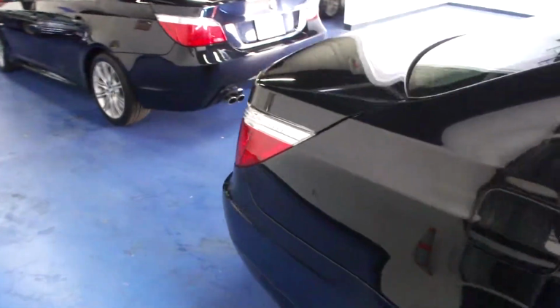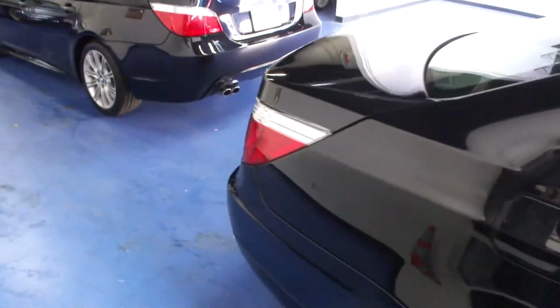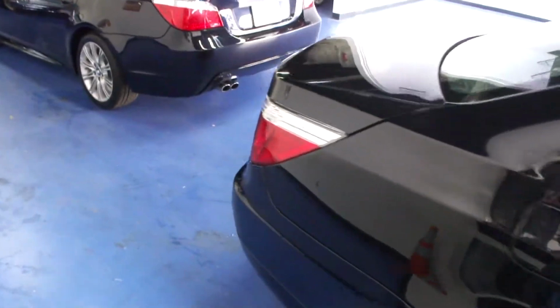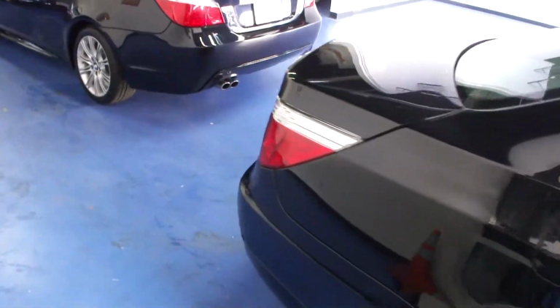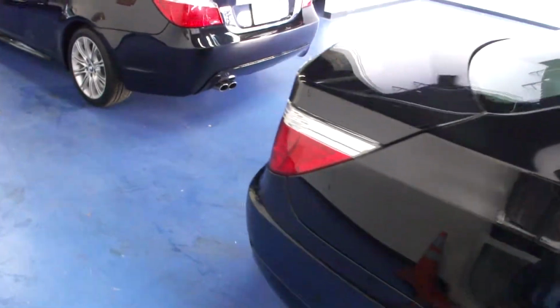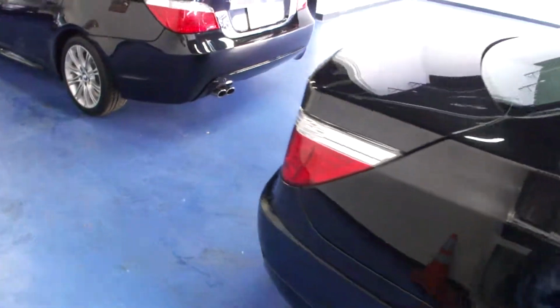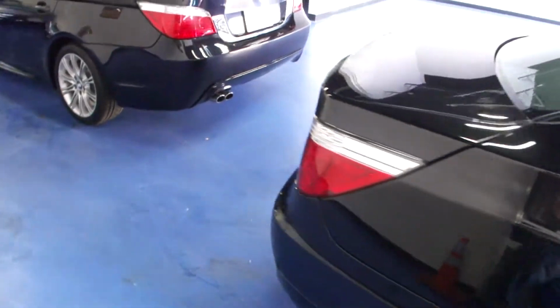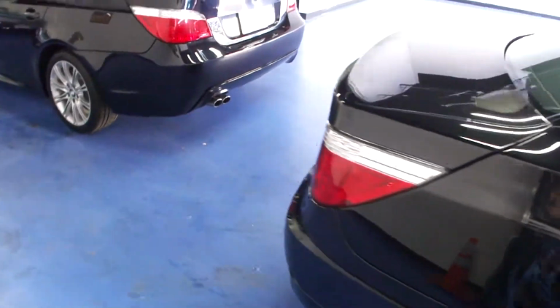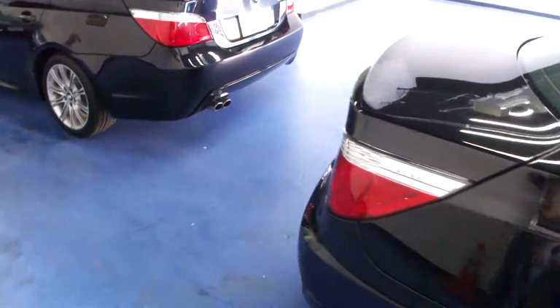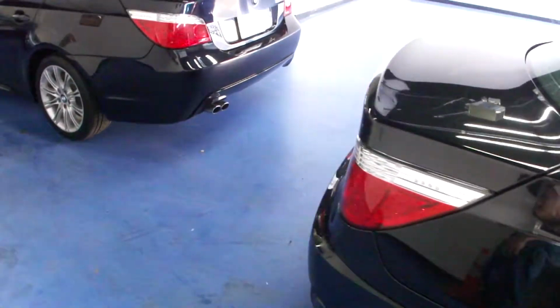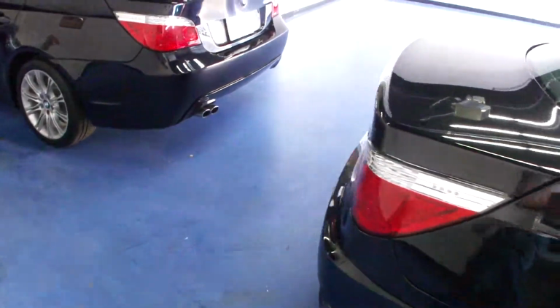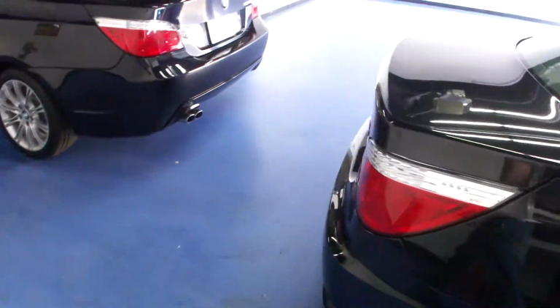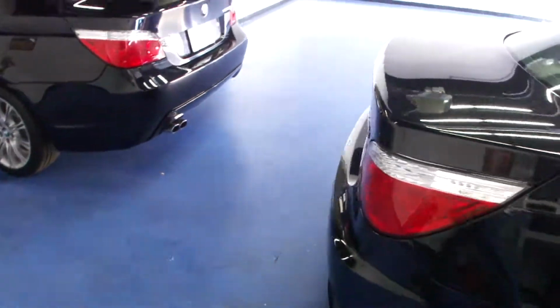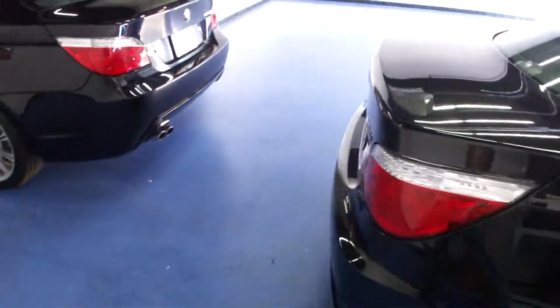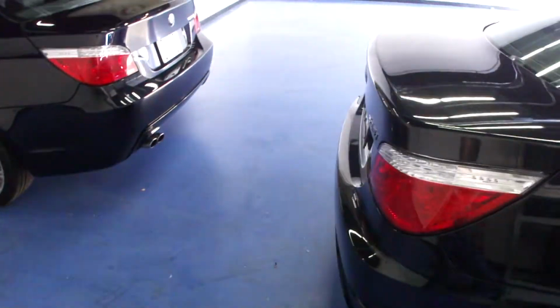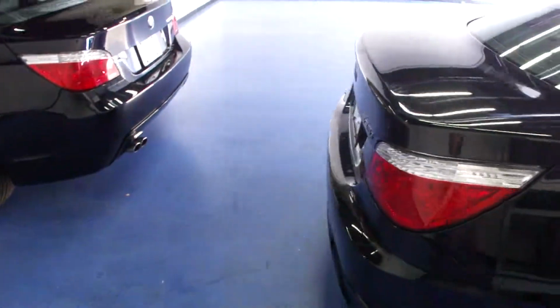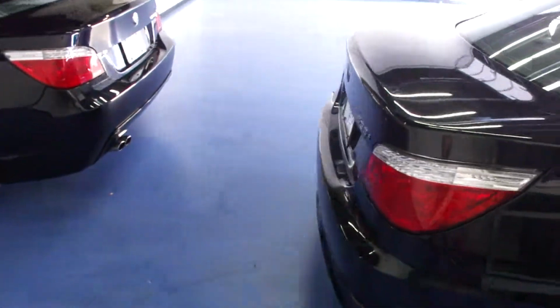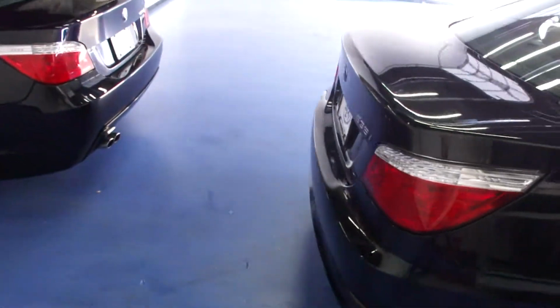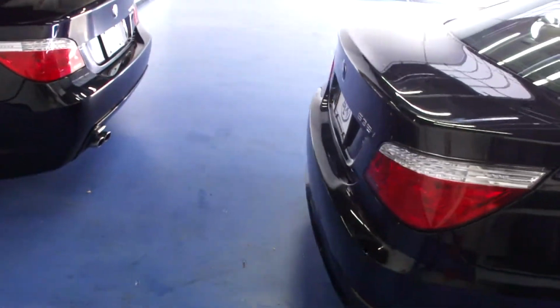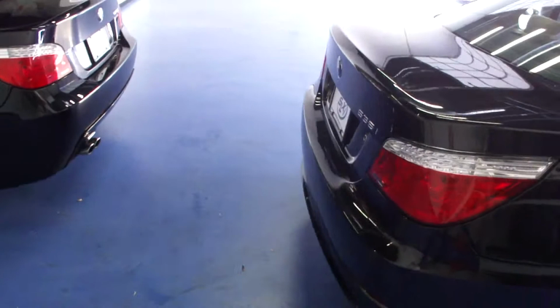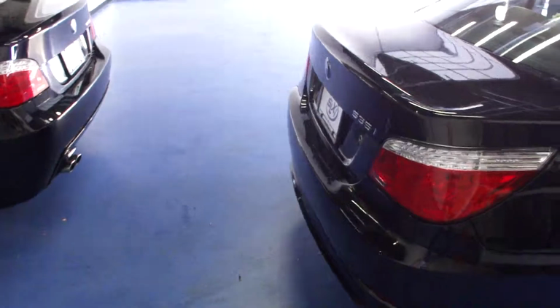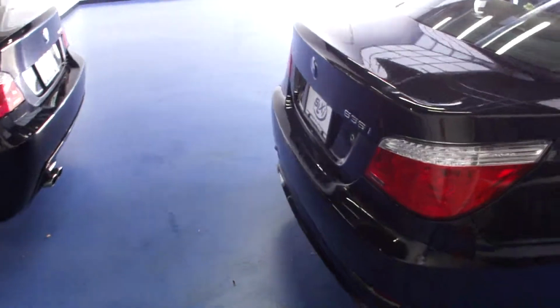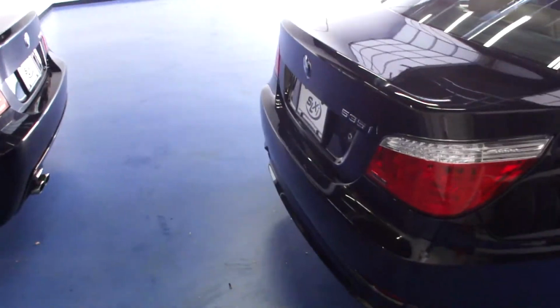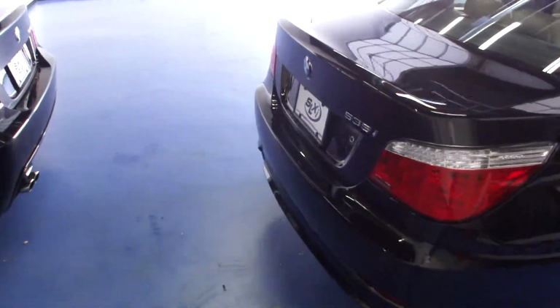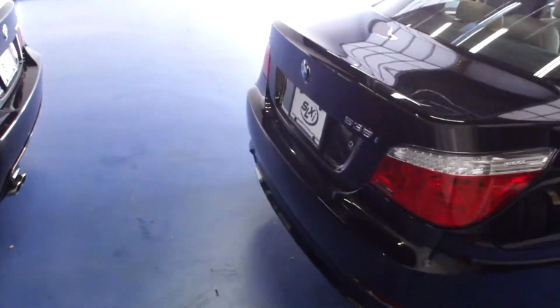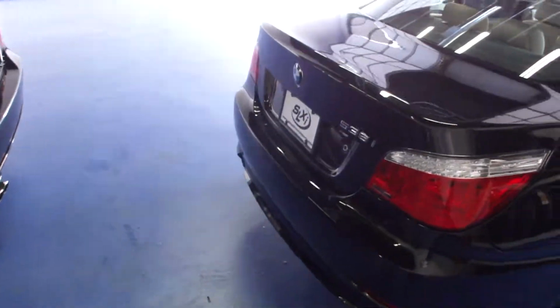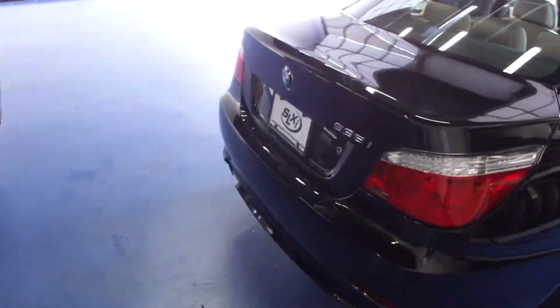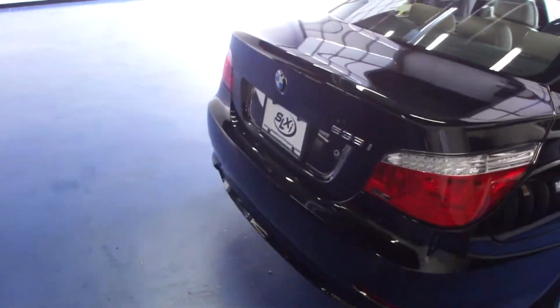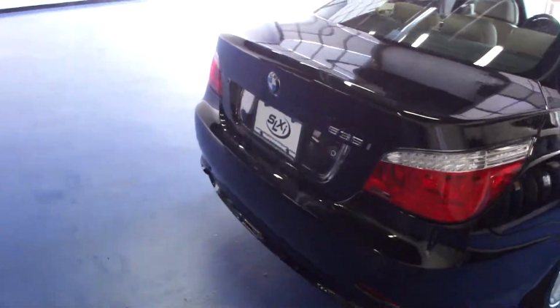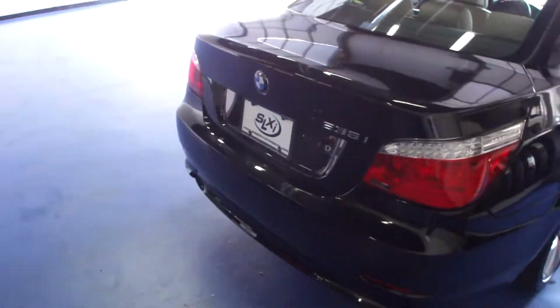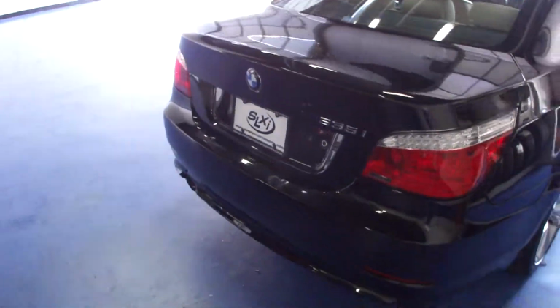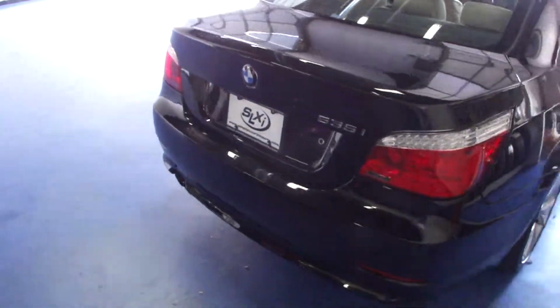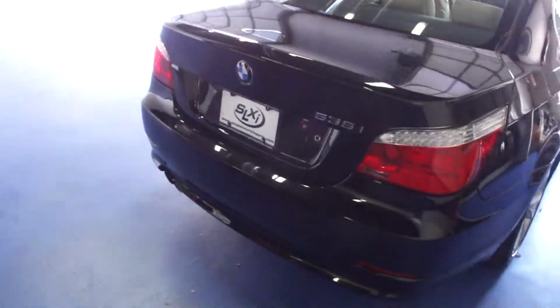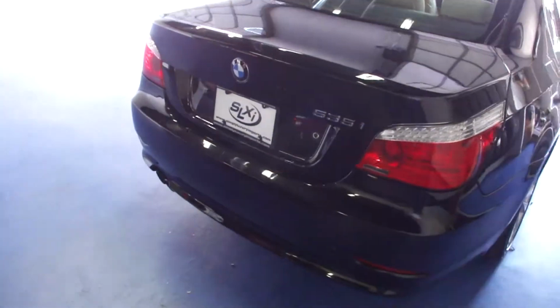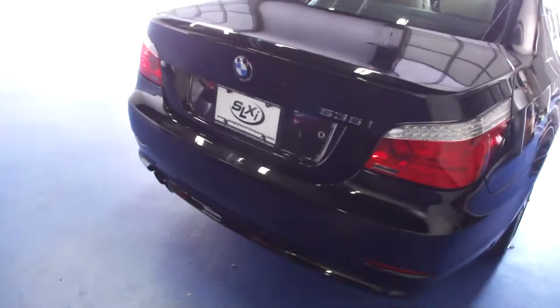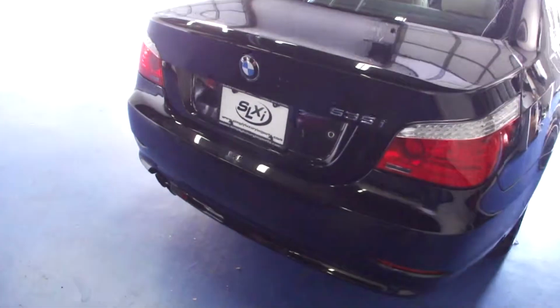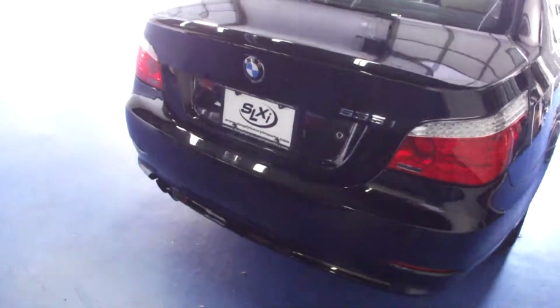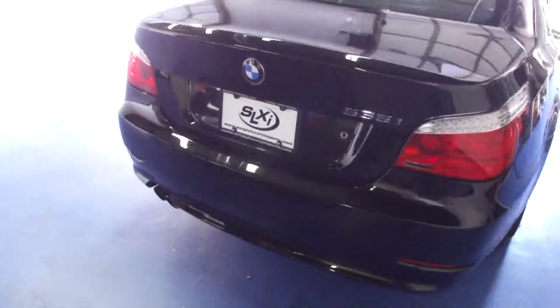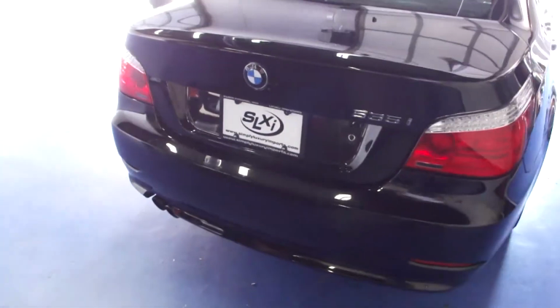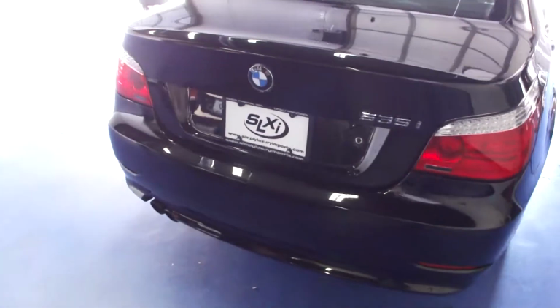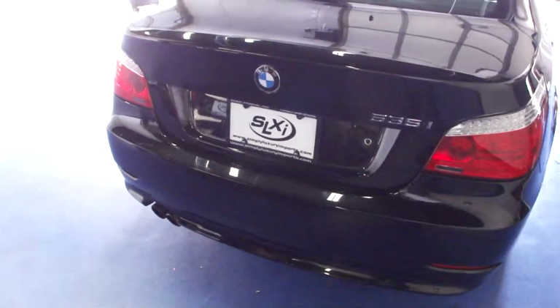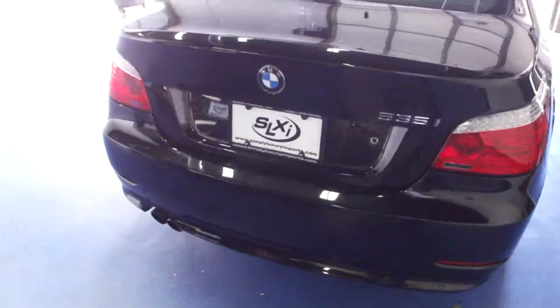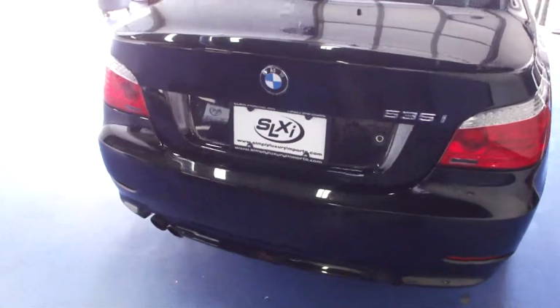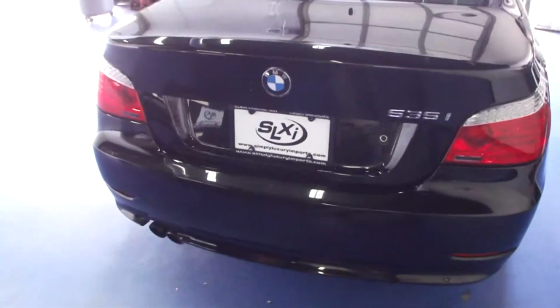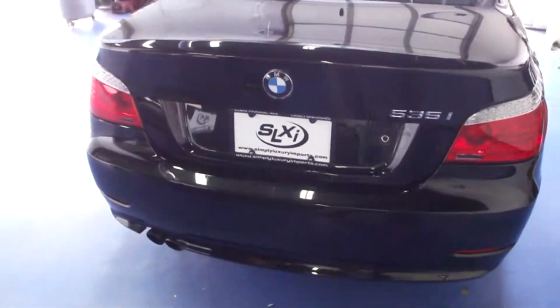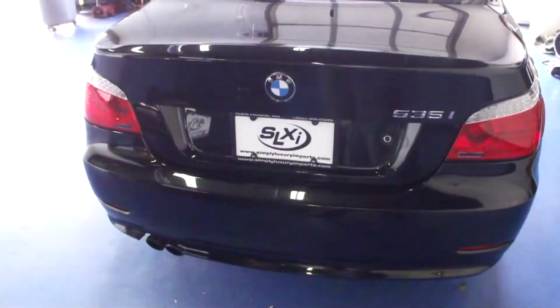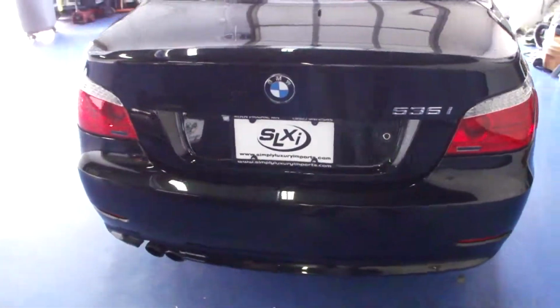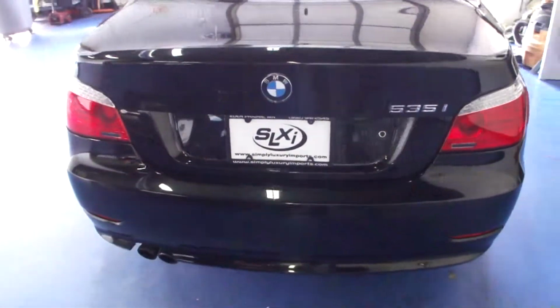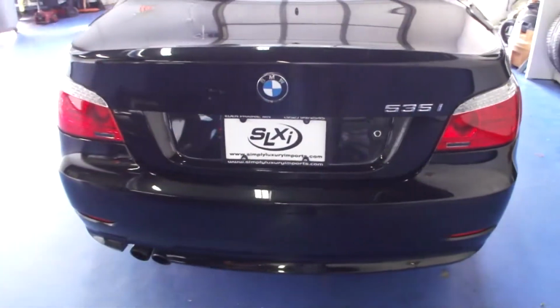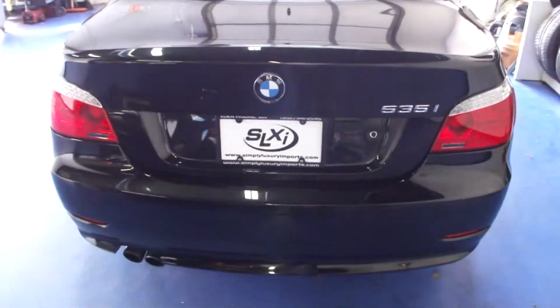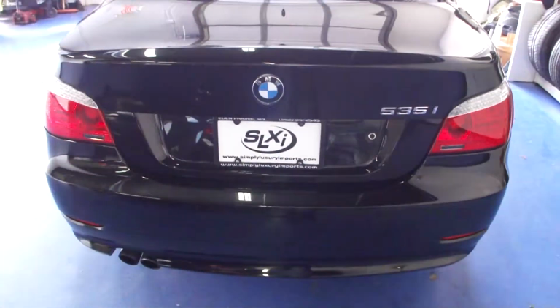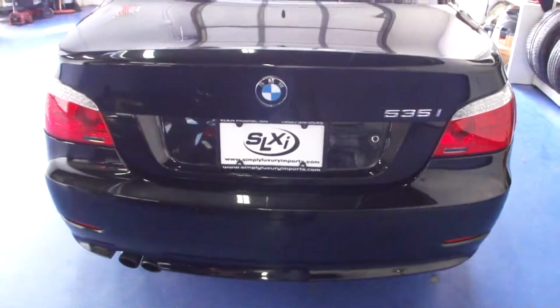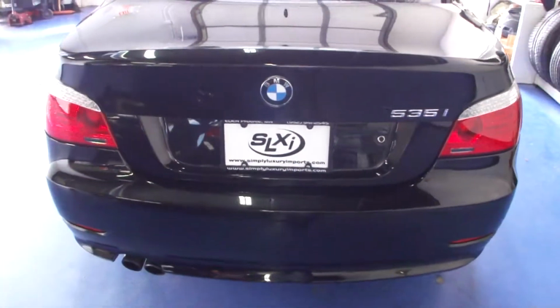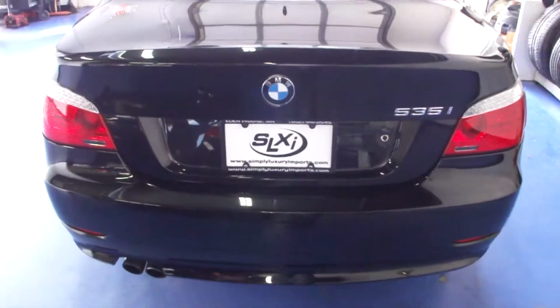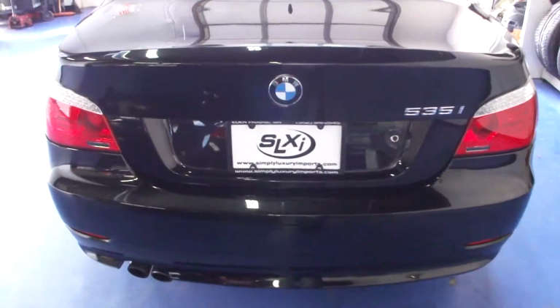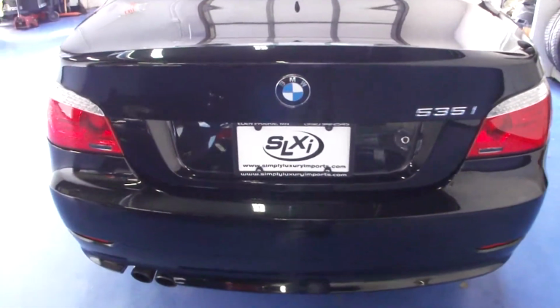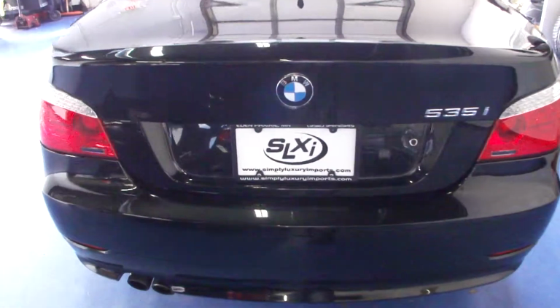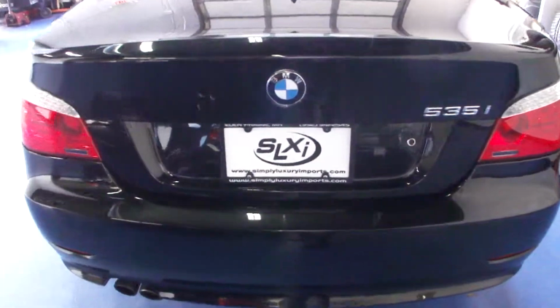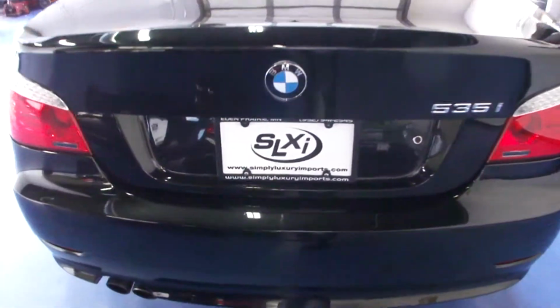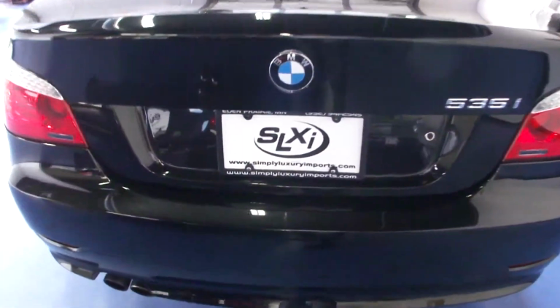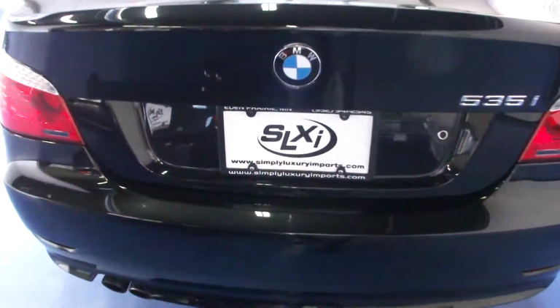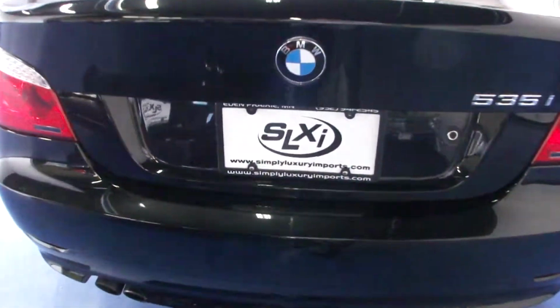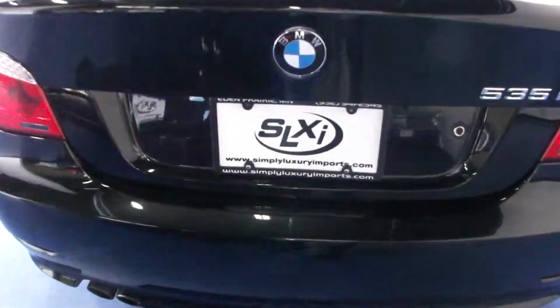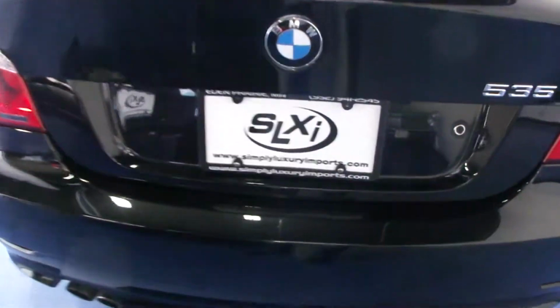If you'd like to see pictures or more information on this car, you can check us out on our website at simplyluxuryimports.com.